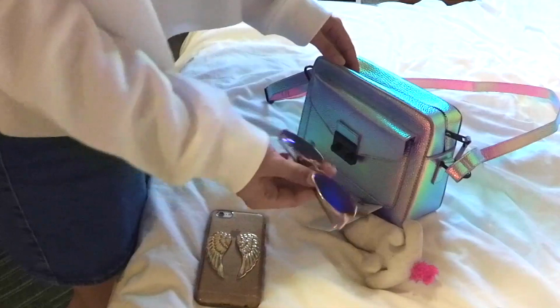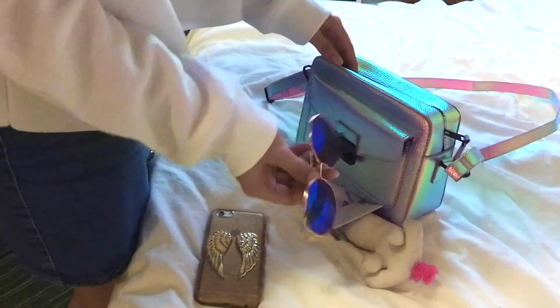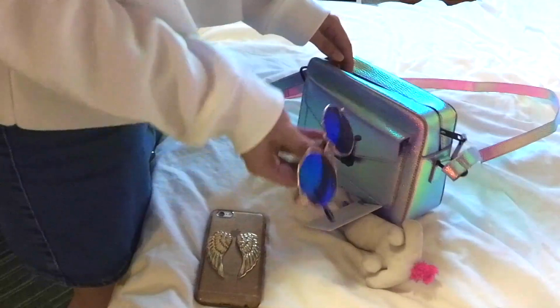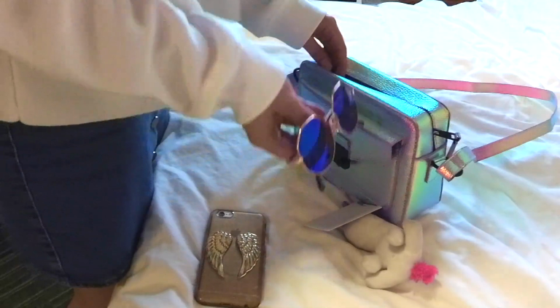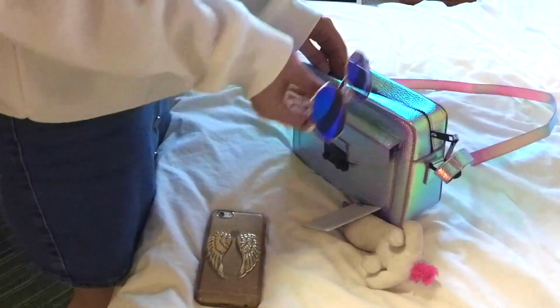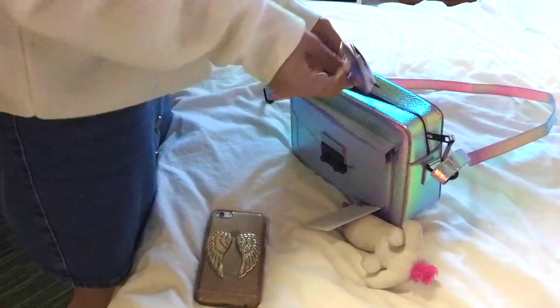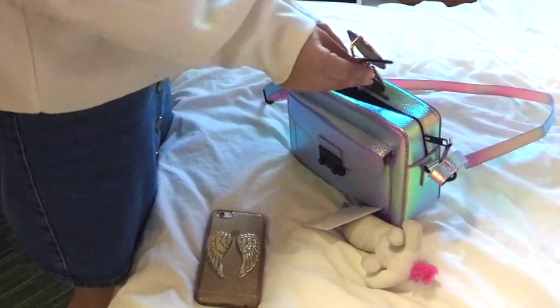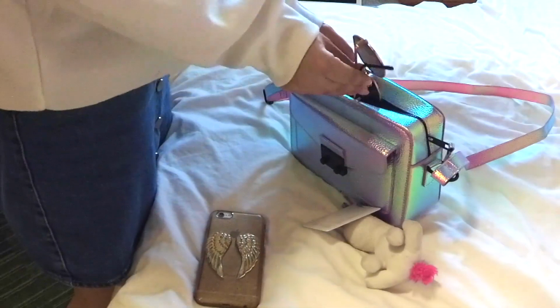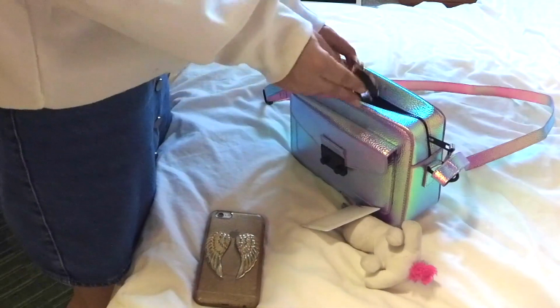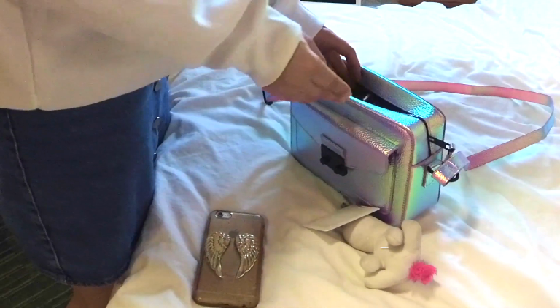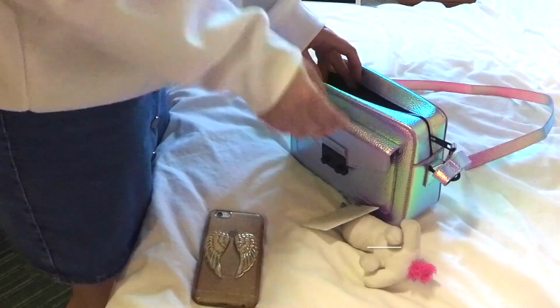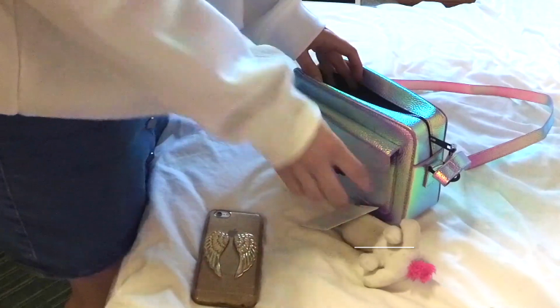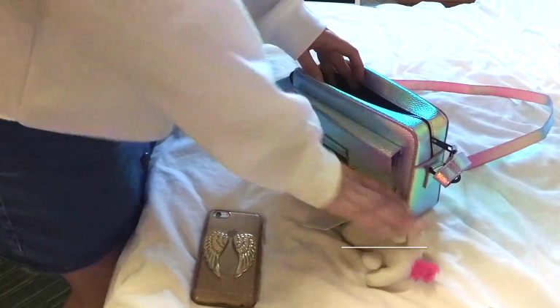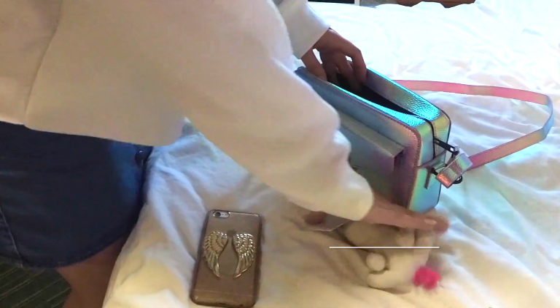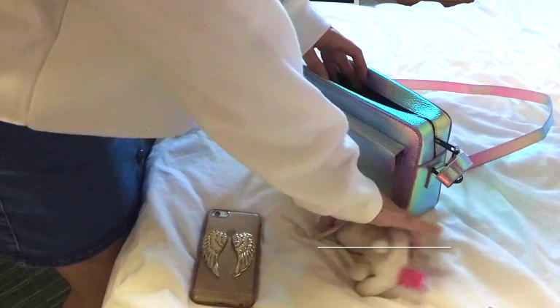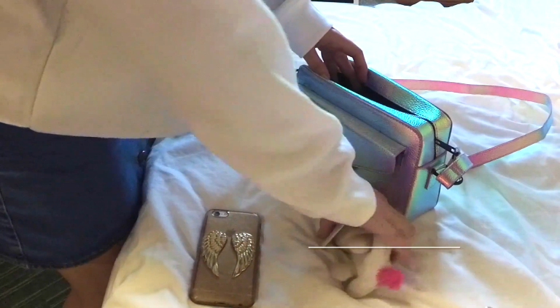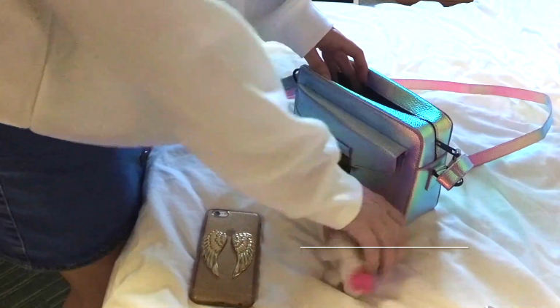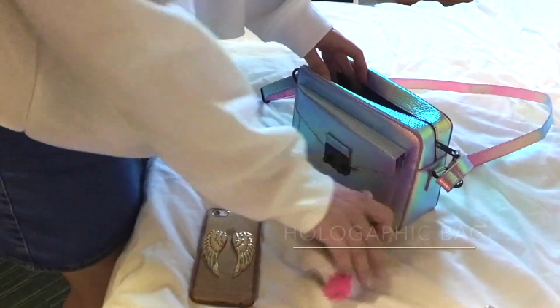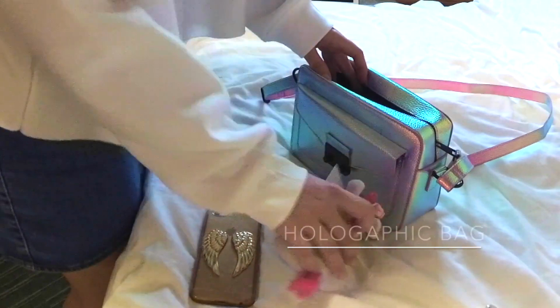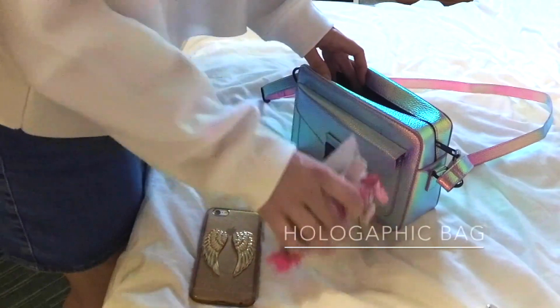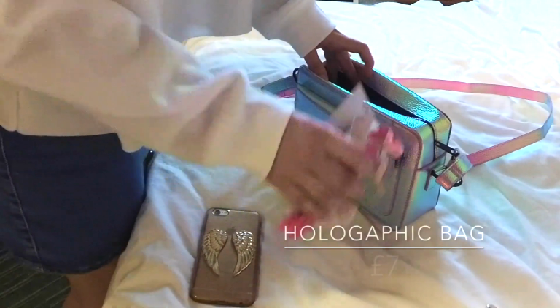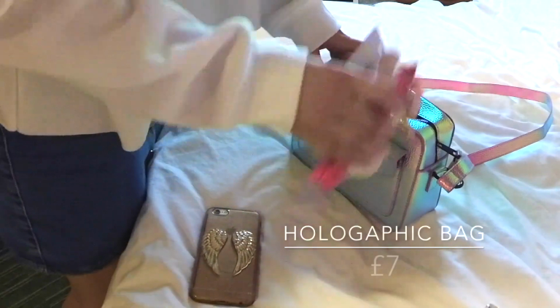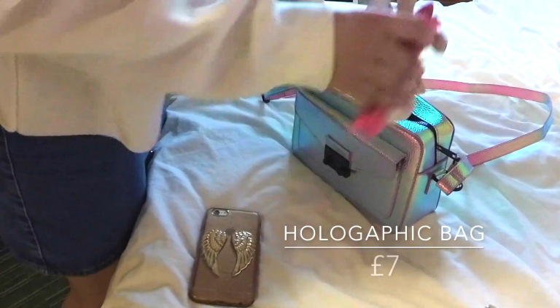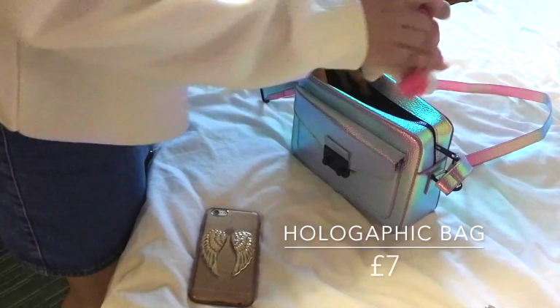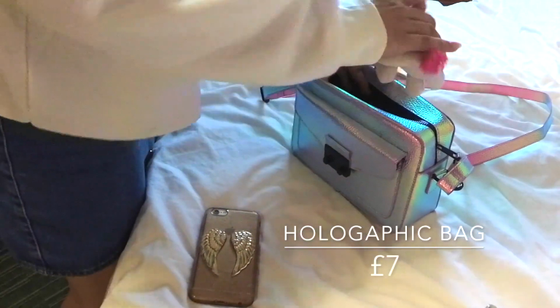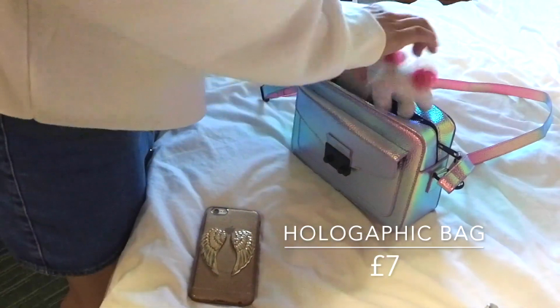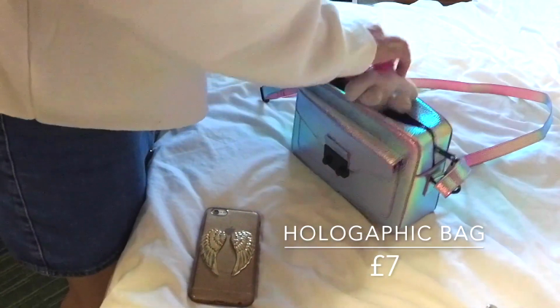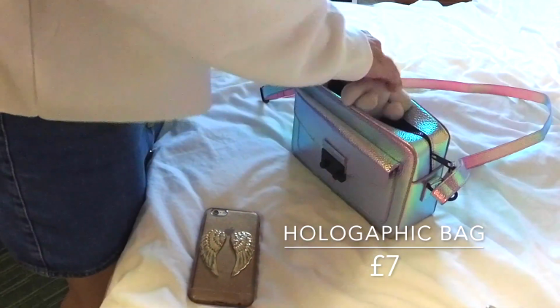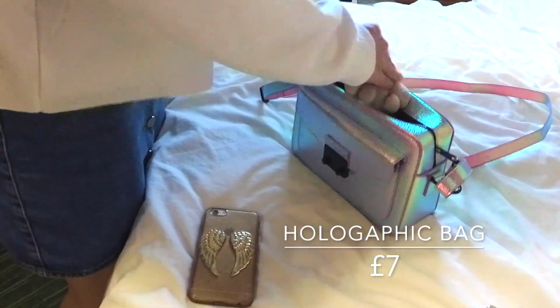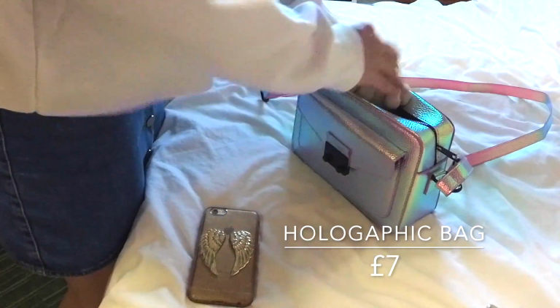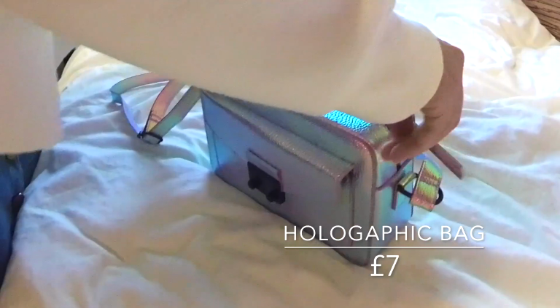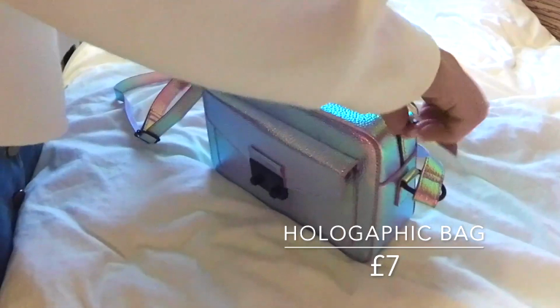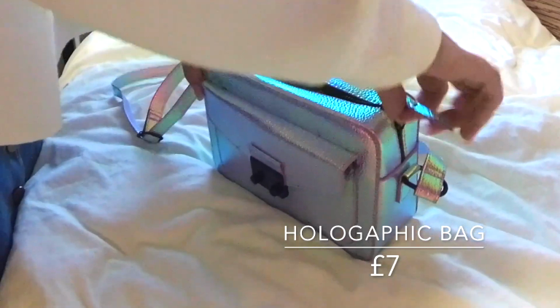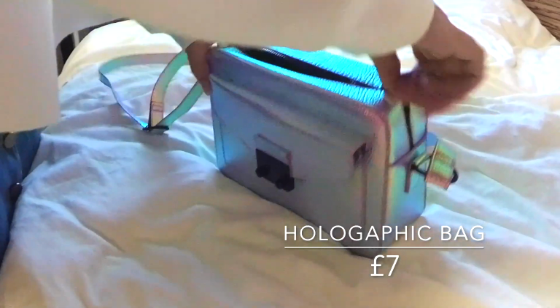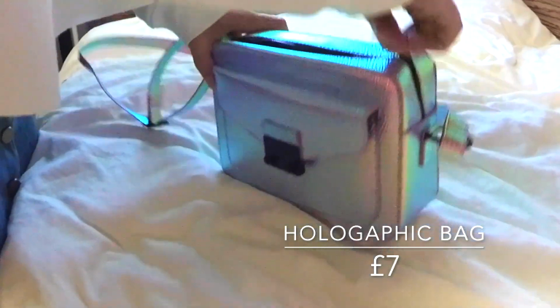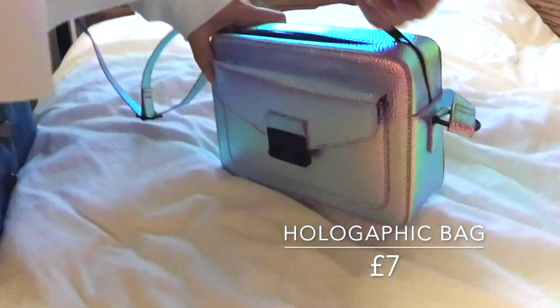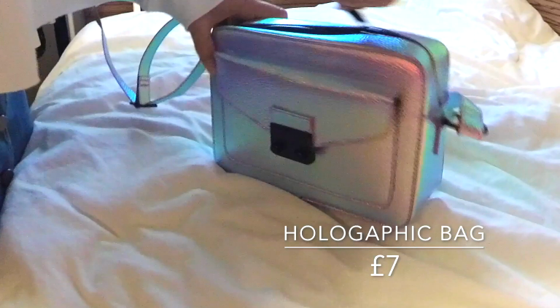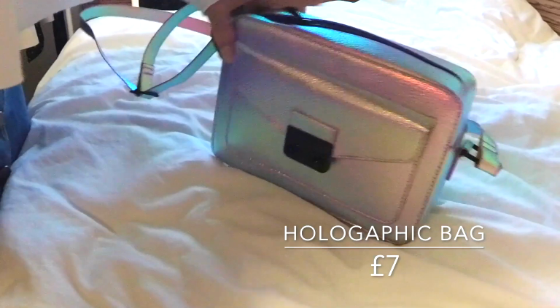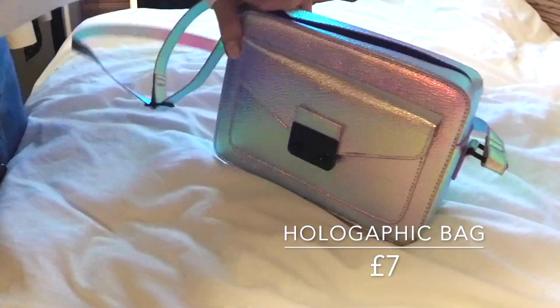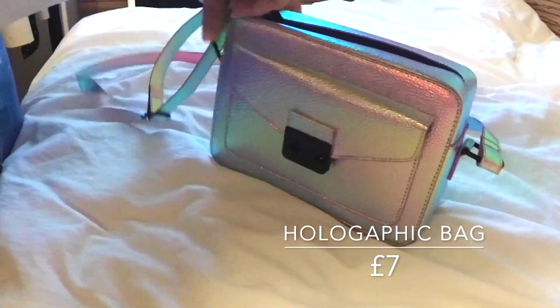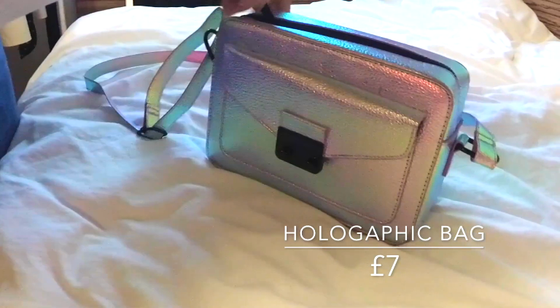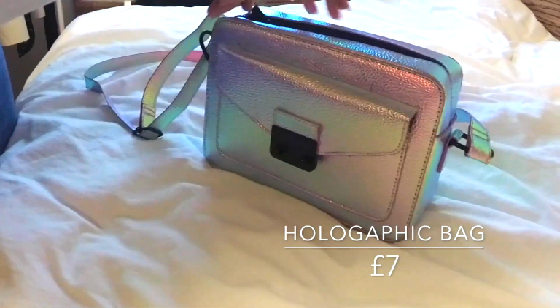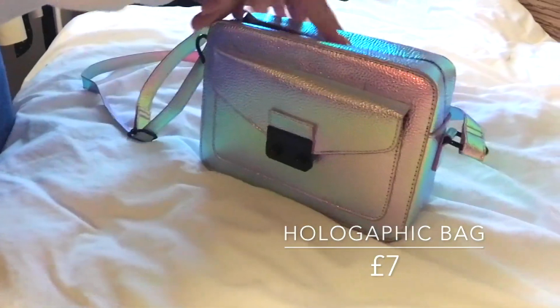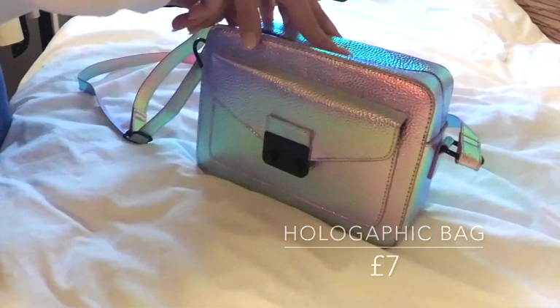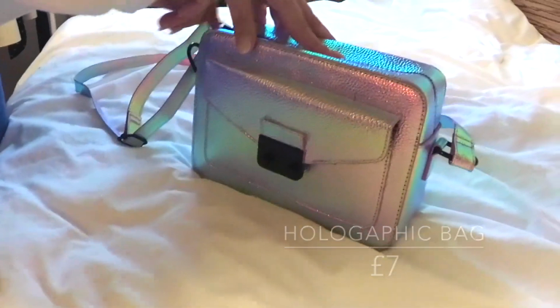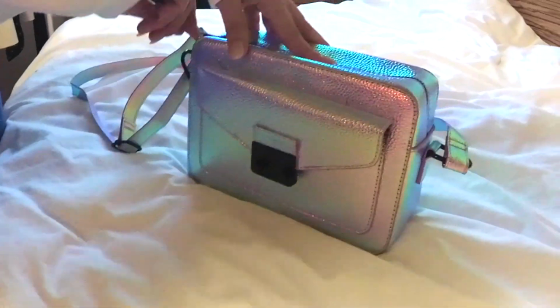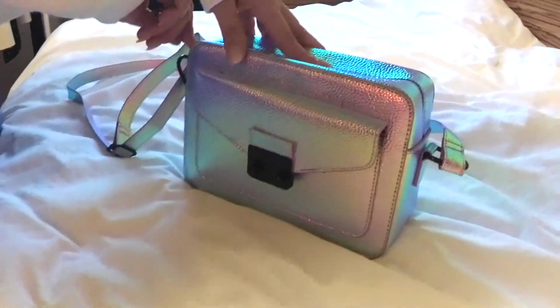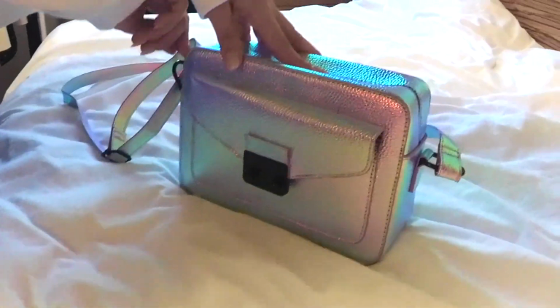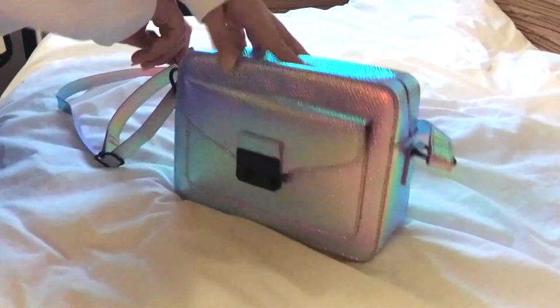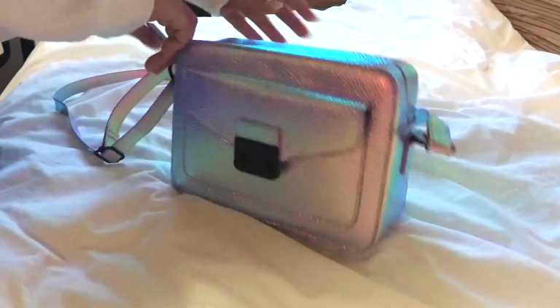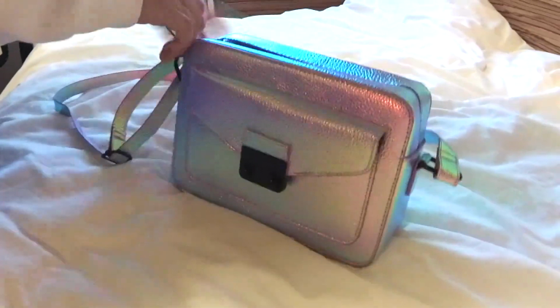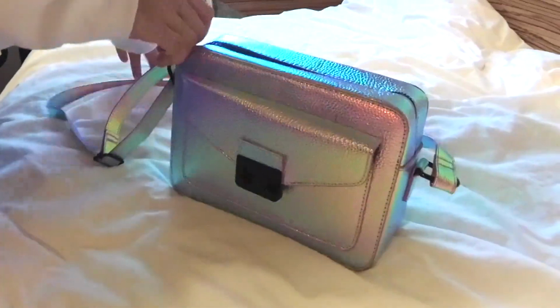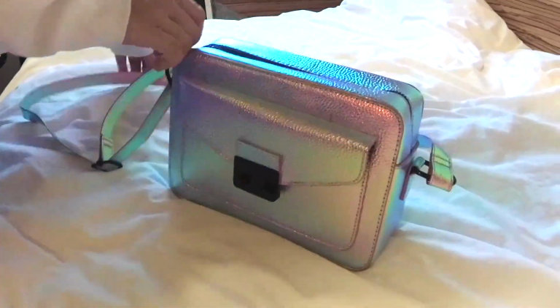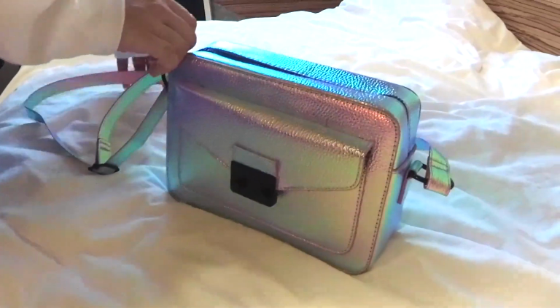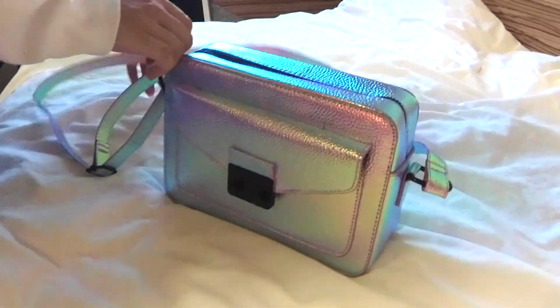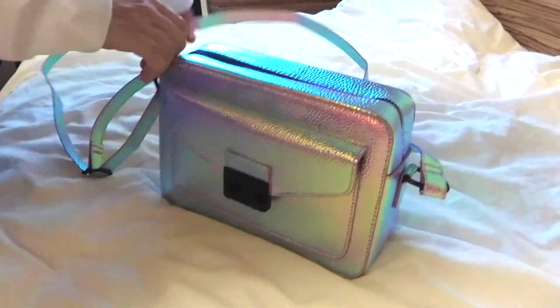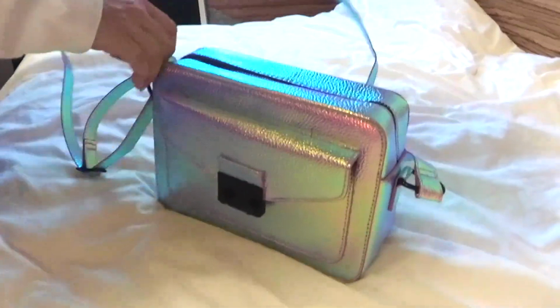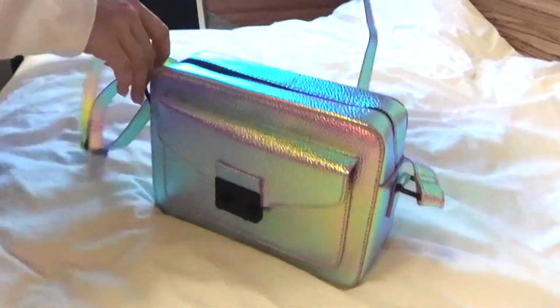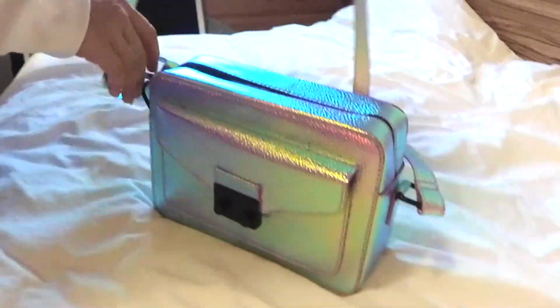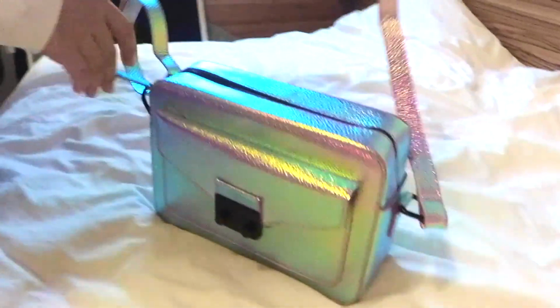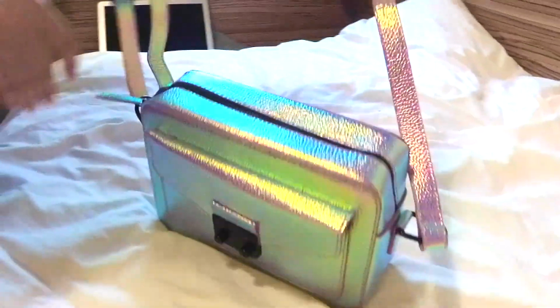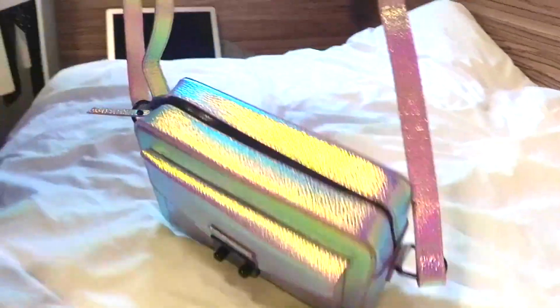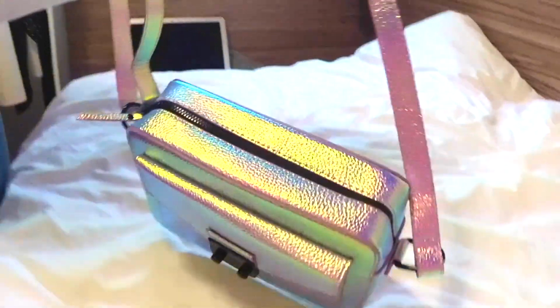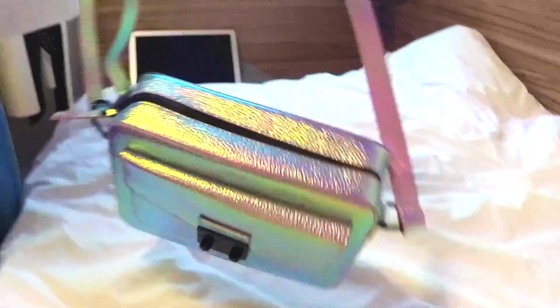Style your look and embrace the holographic trend with this bag — it just adds a touch of funky and galaxy, I feel like.